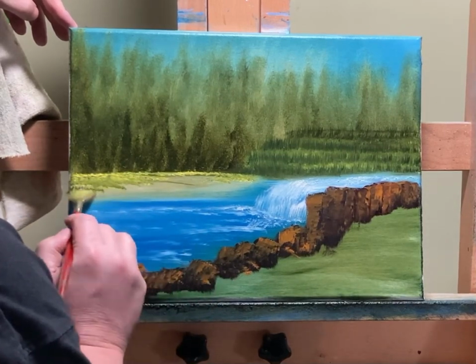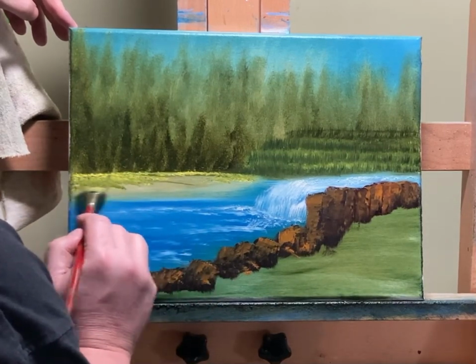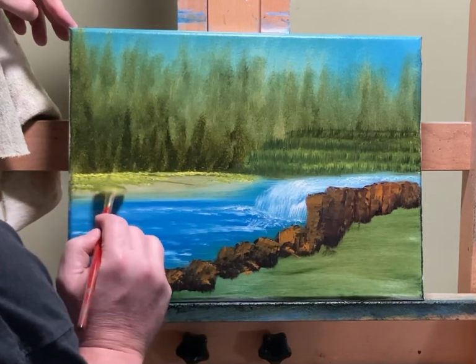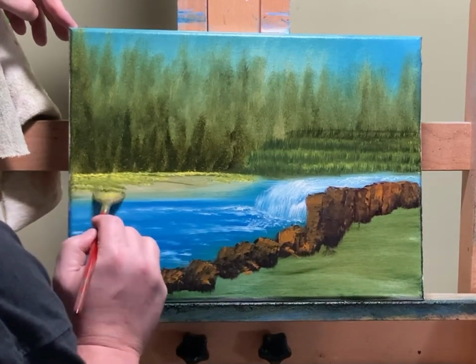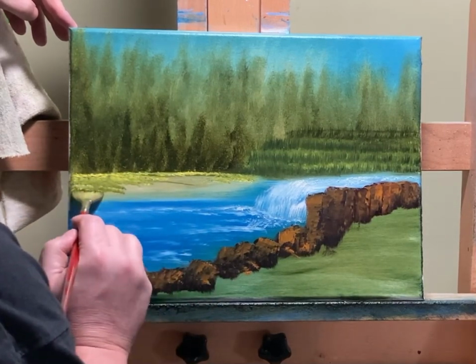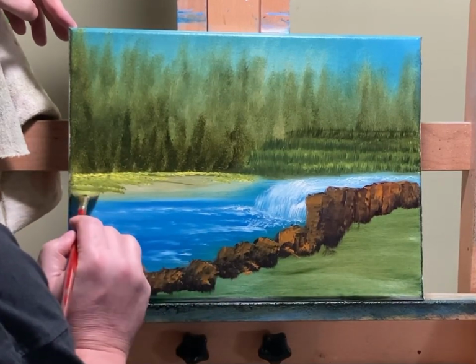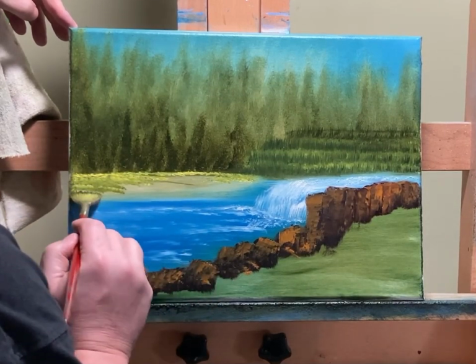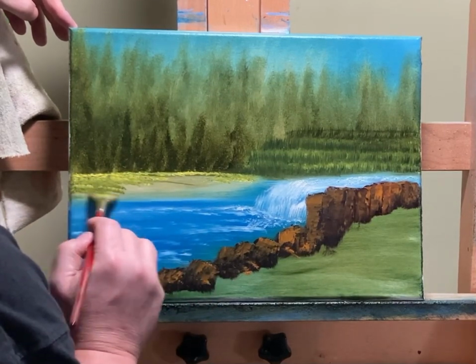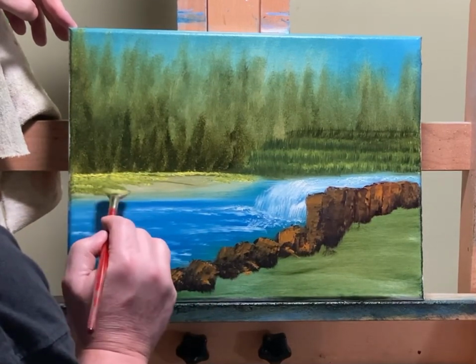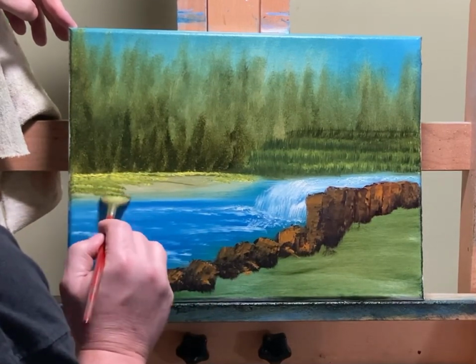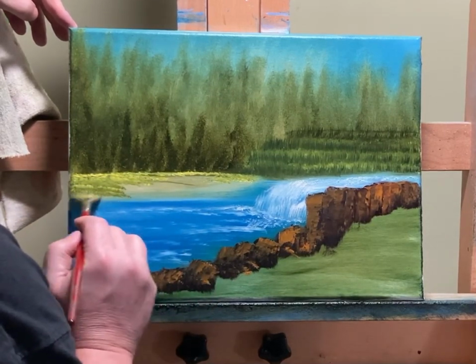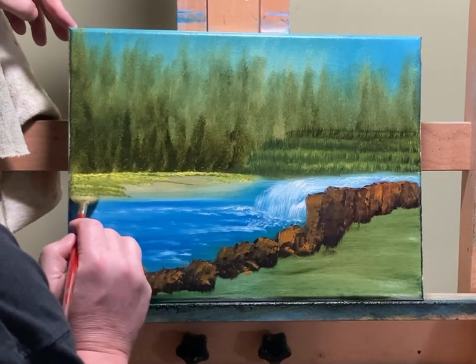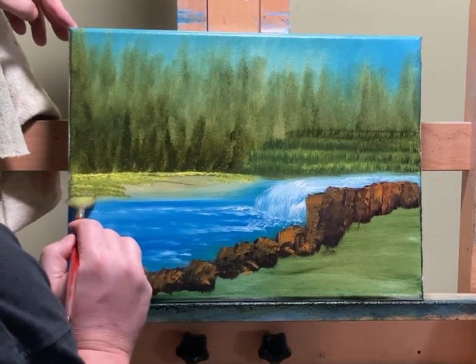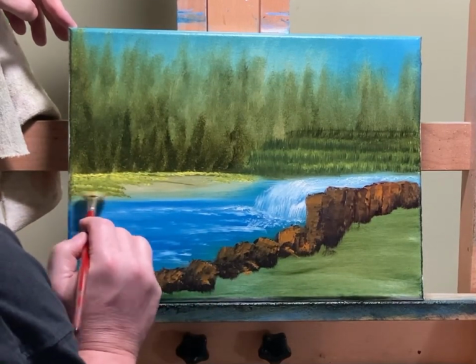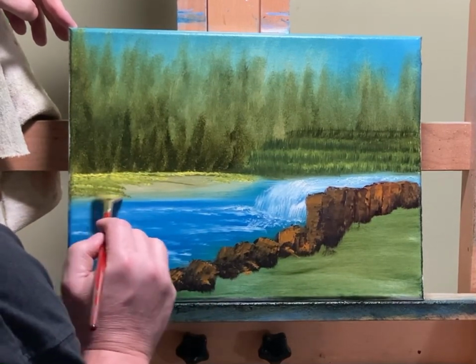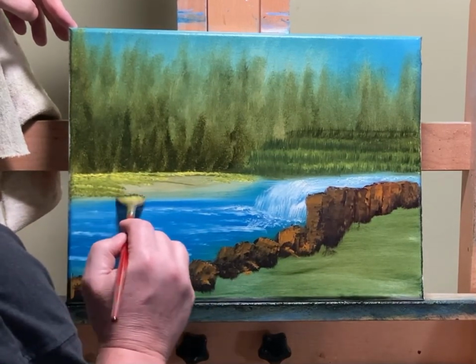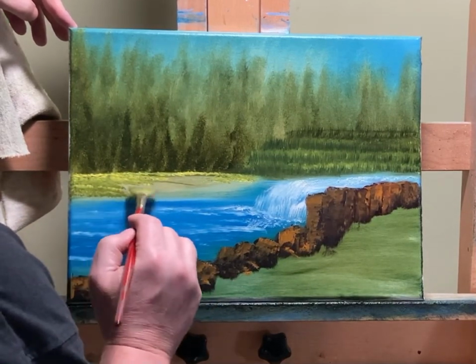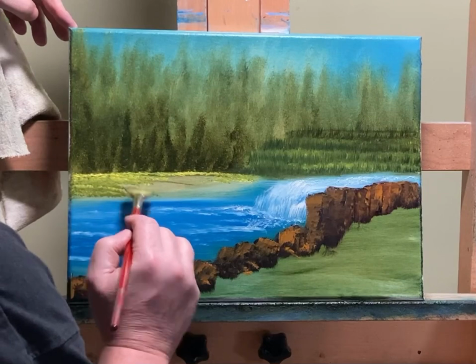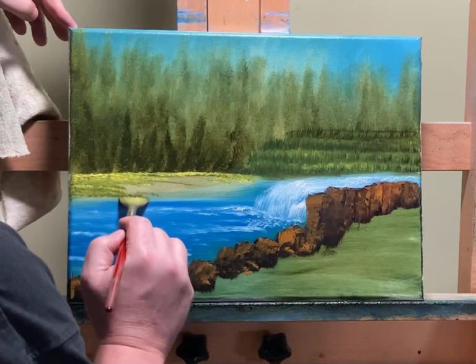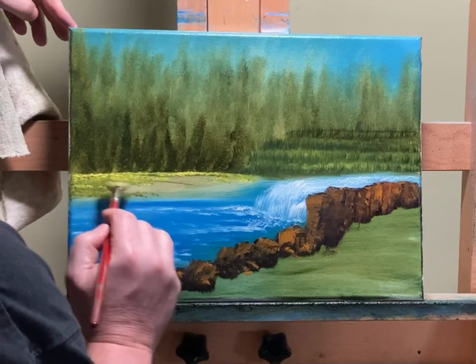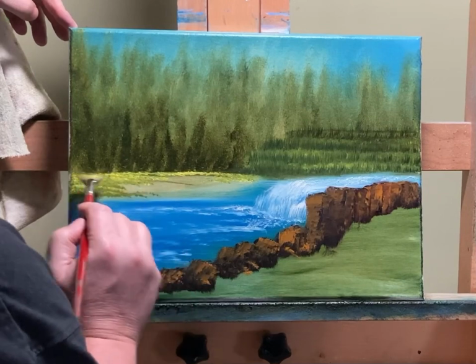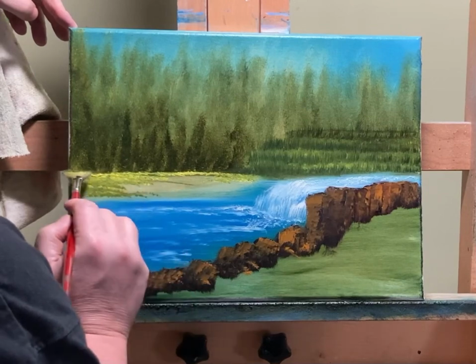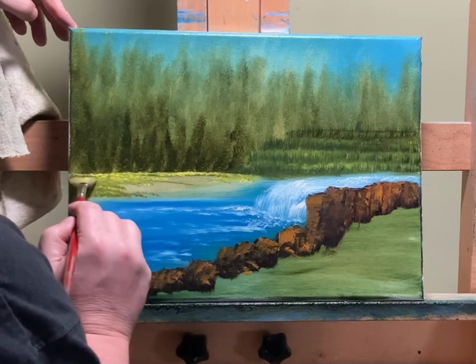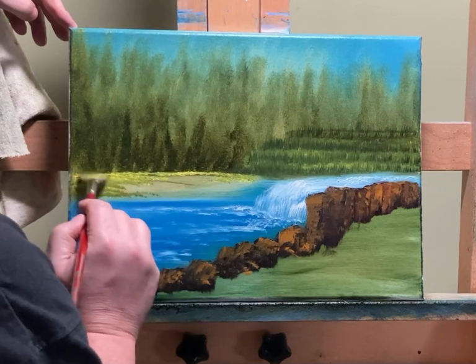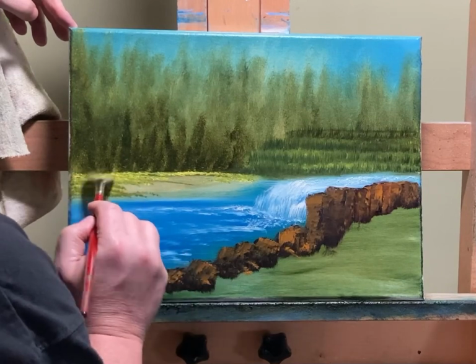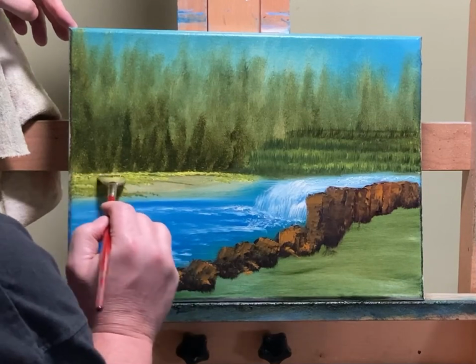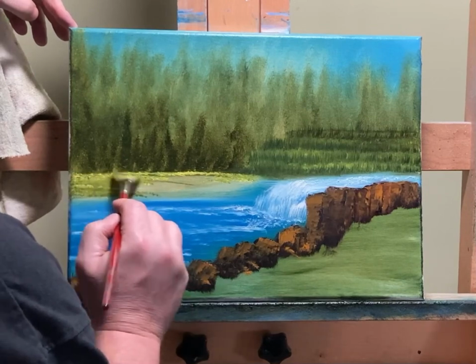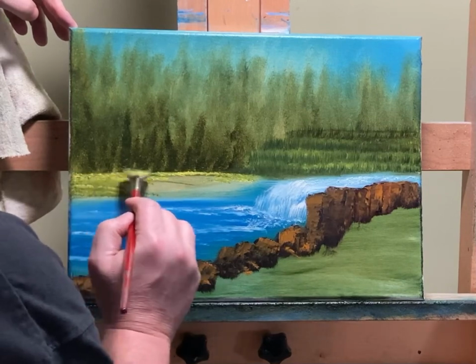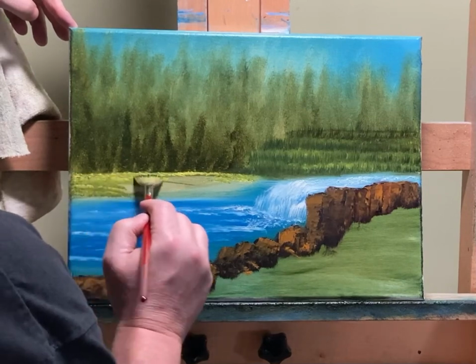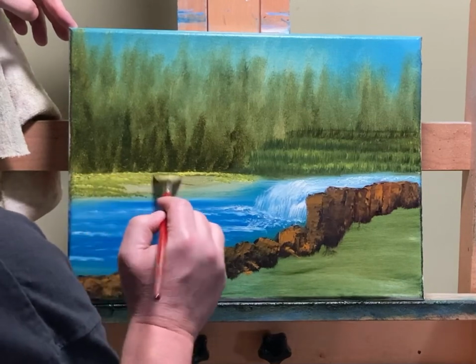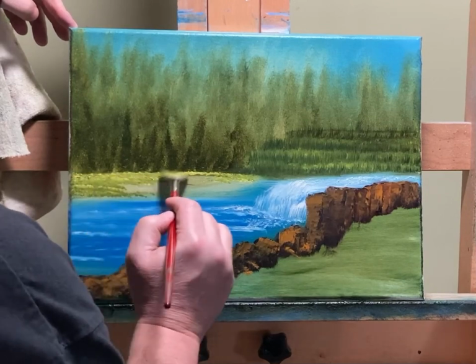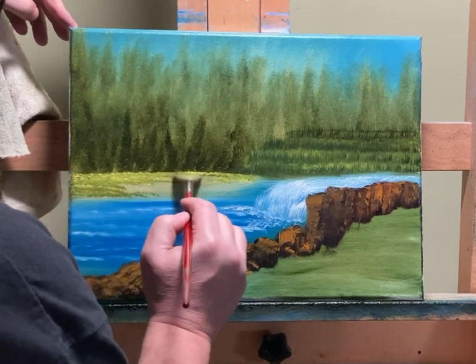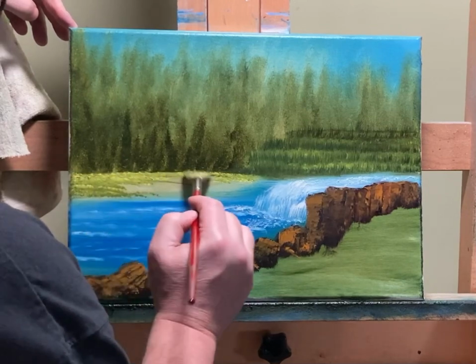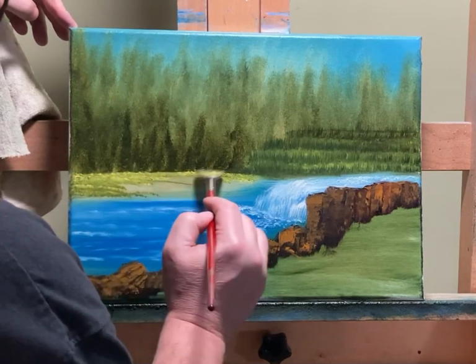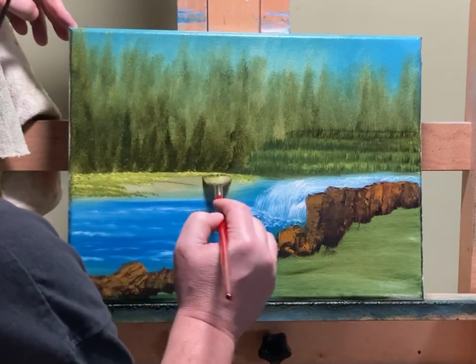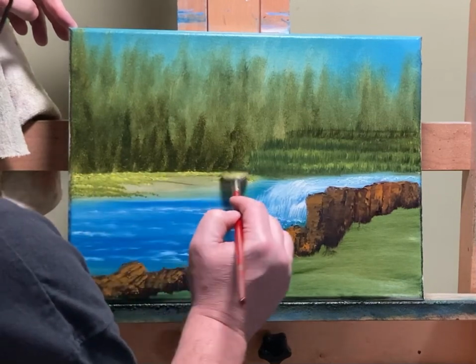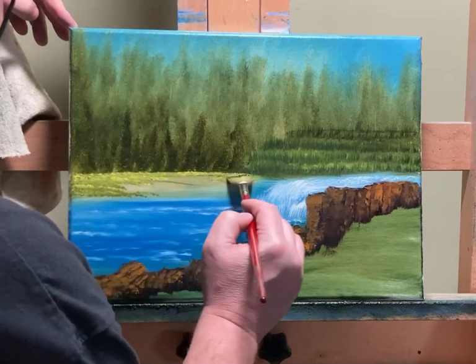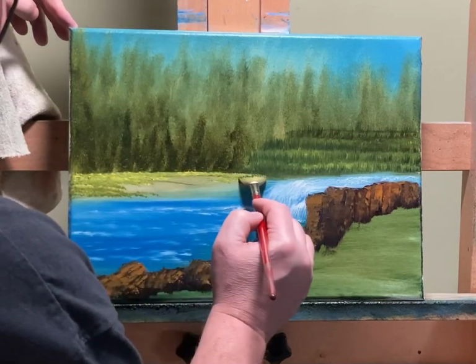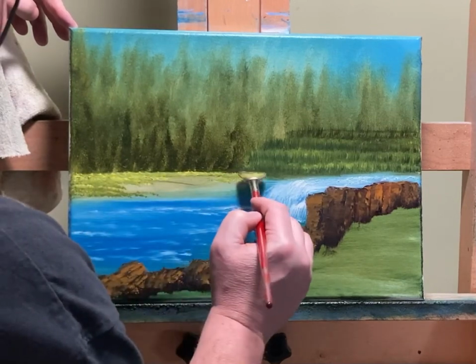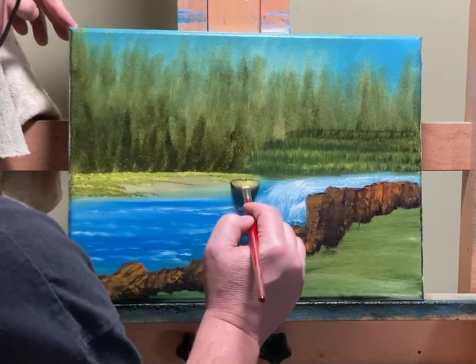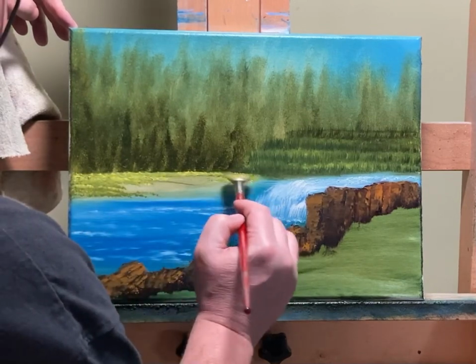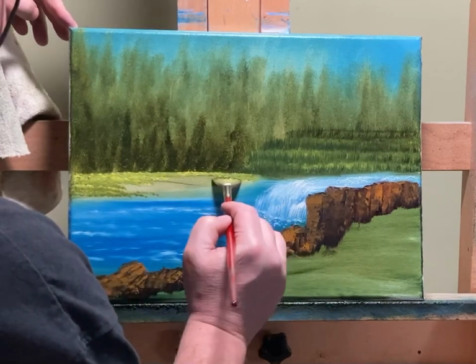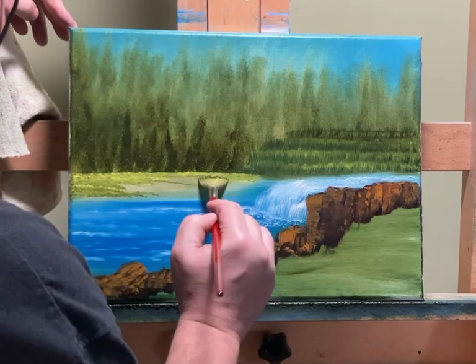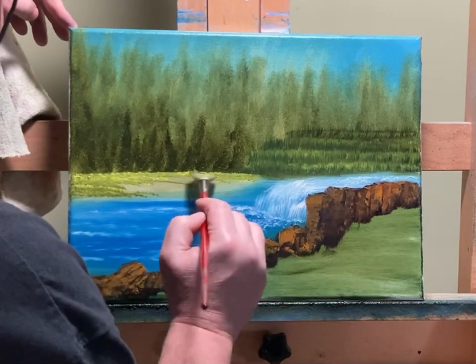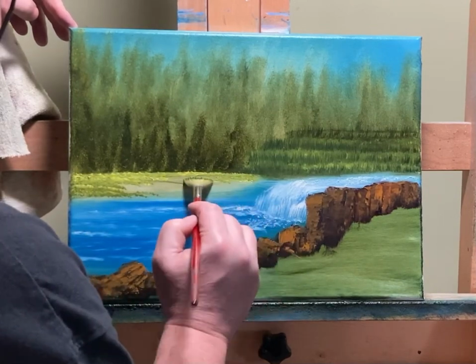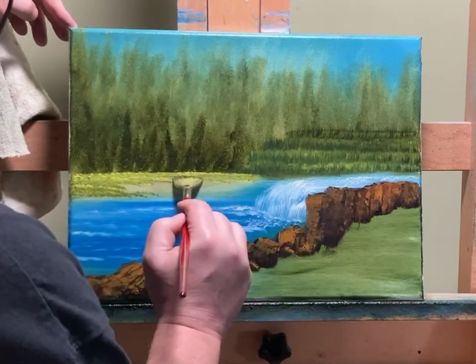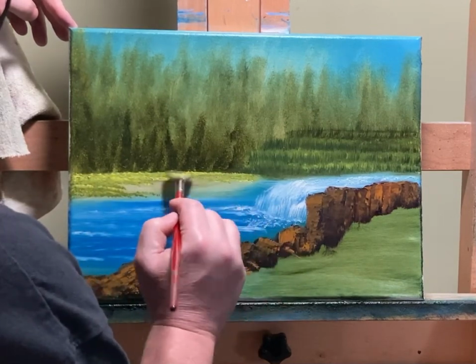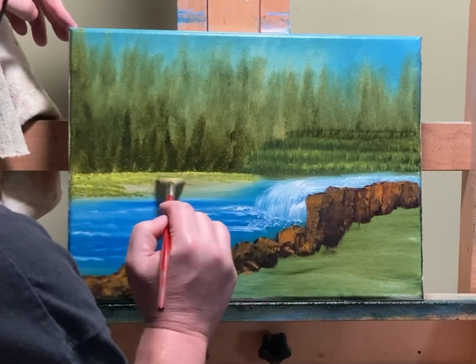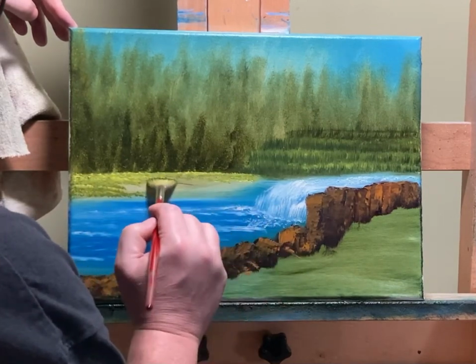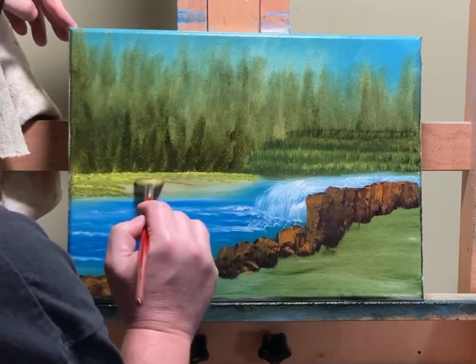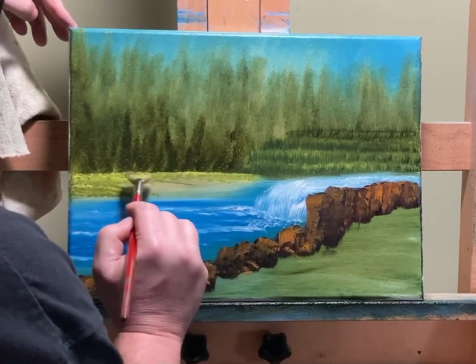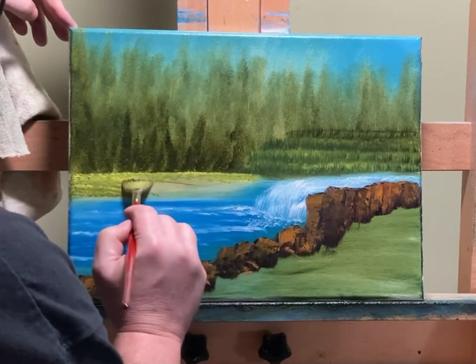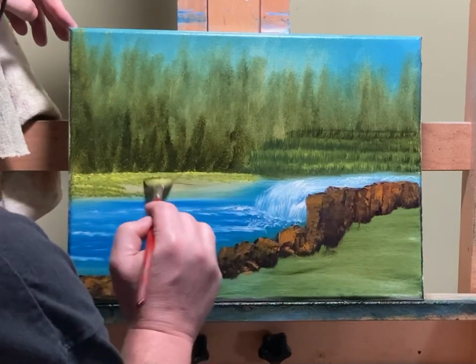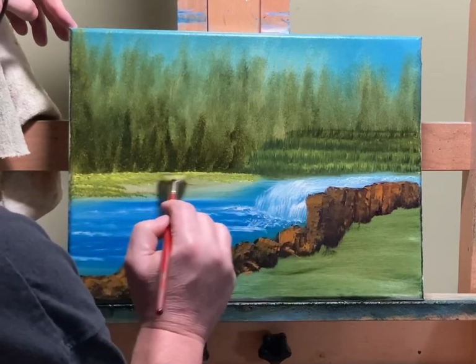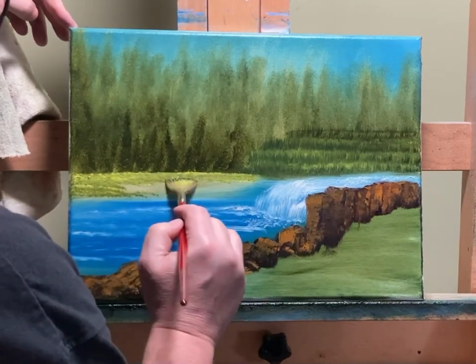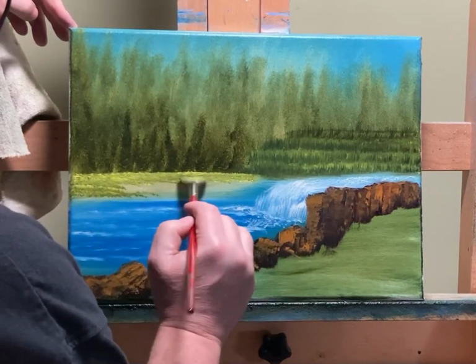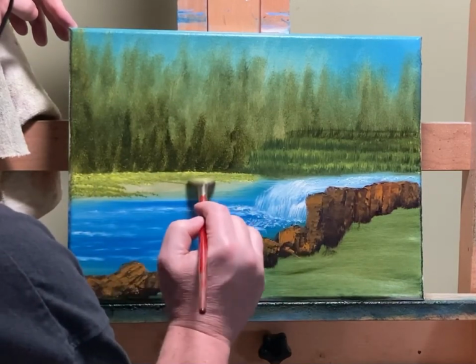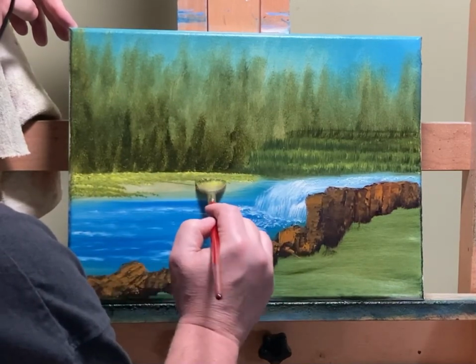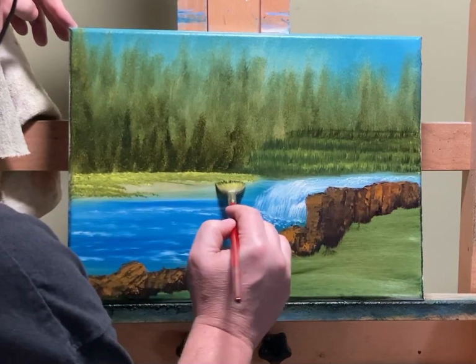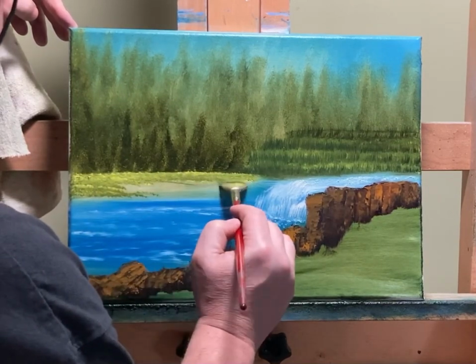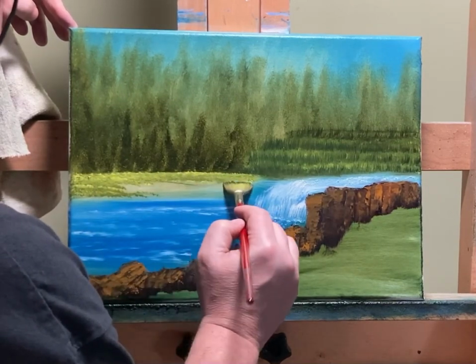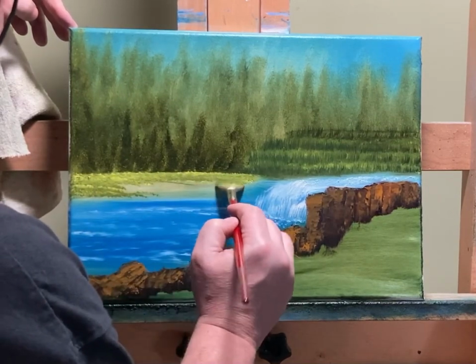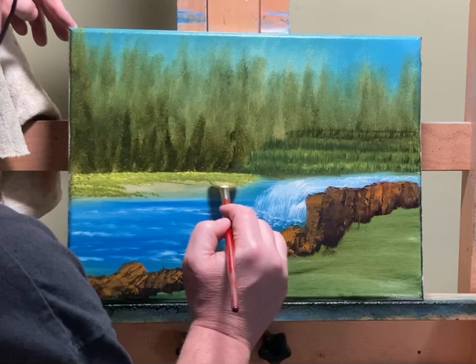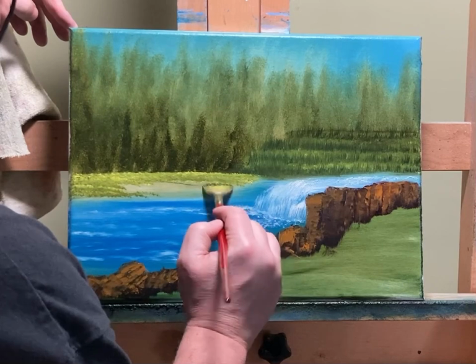There's not a lot for it to blend into here, but it's got some of the brush — and this is supposed to be better anyway.